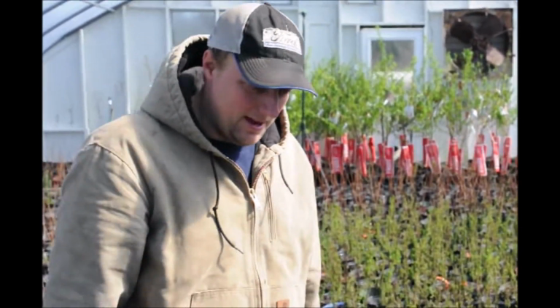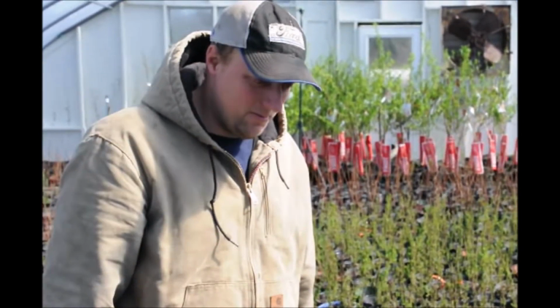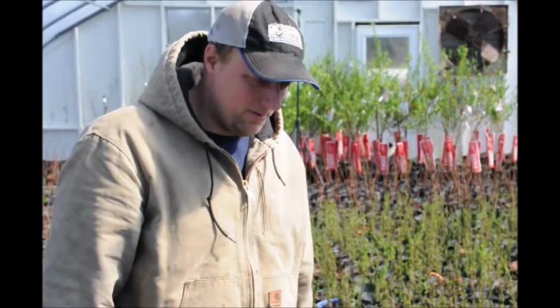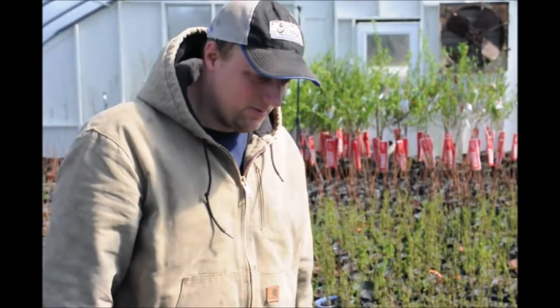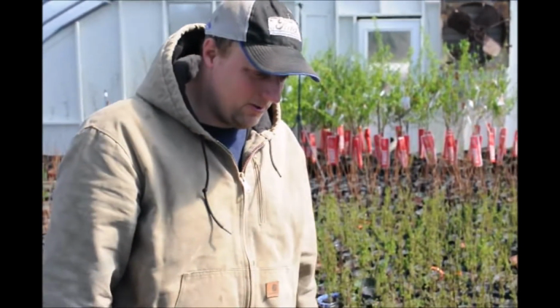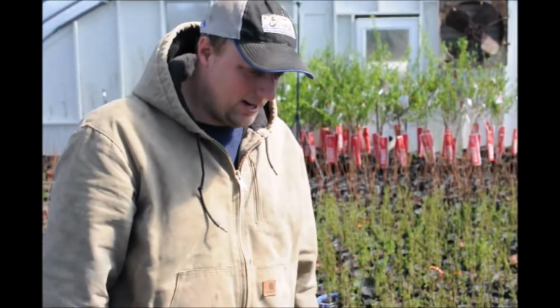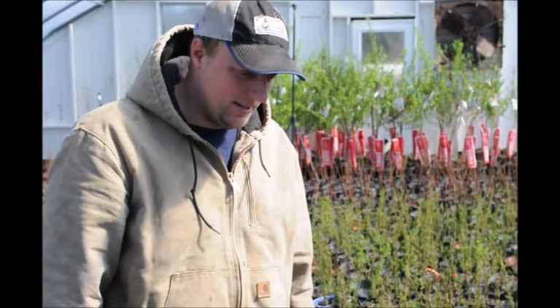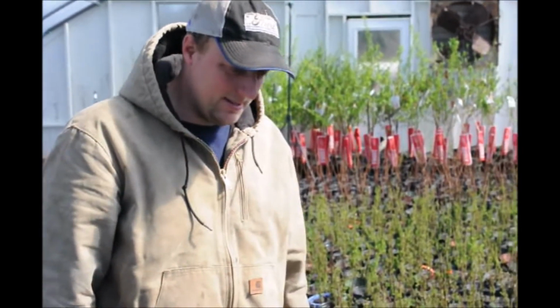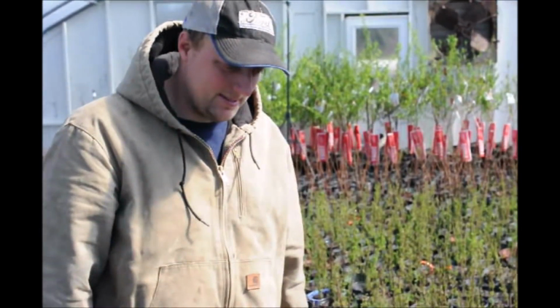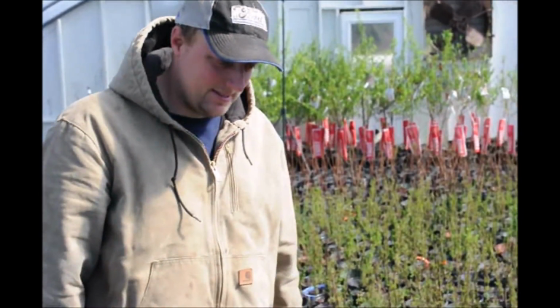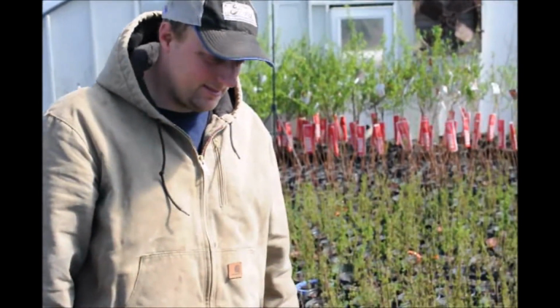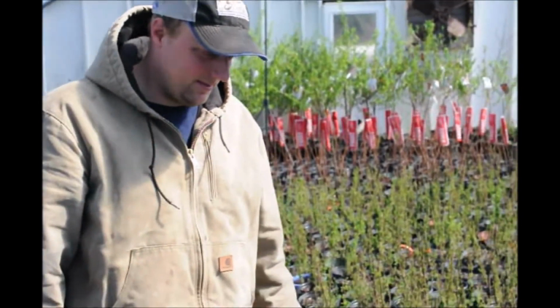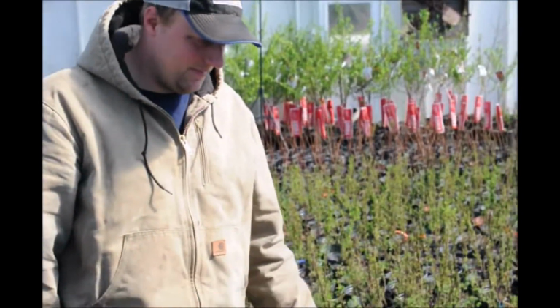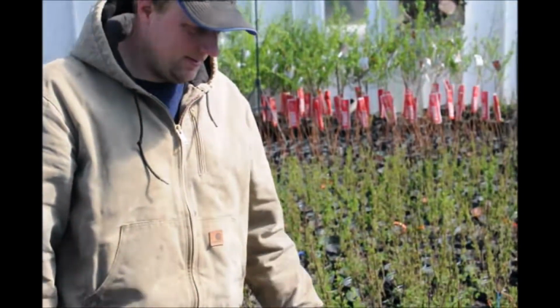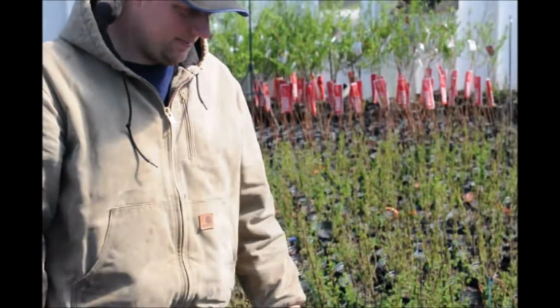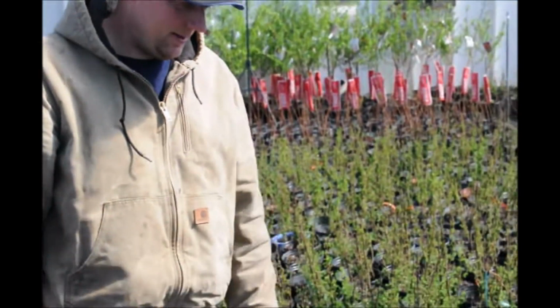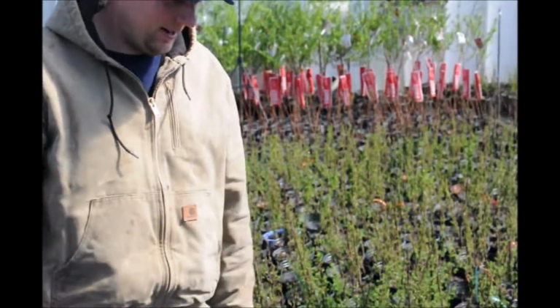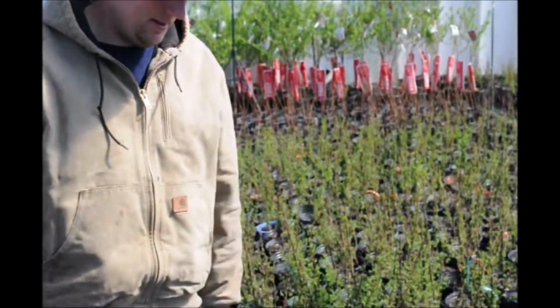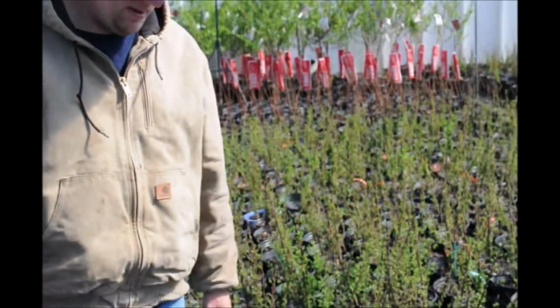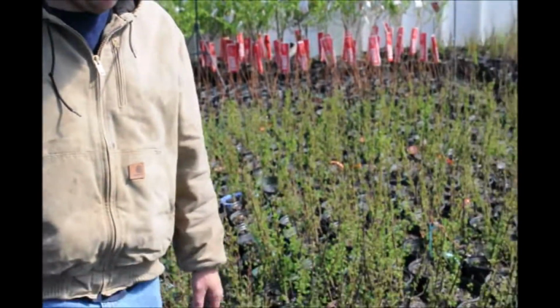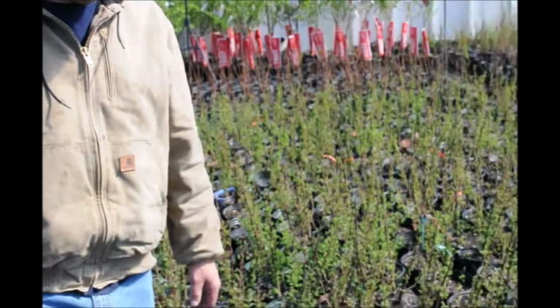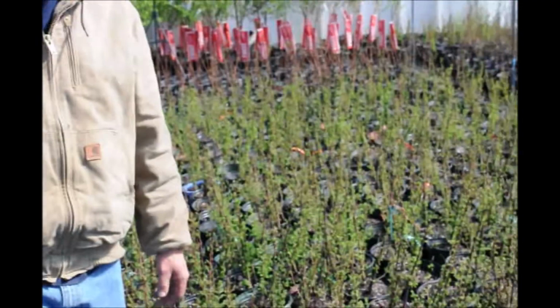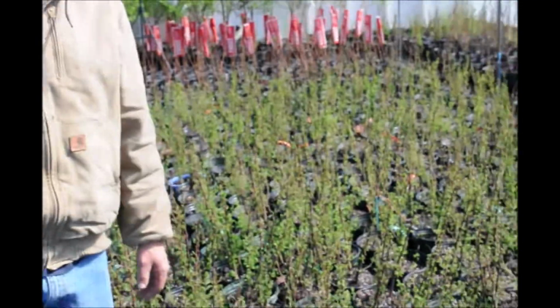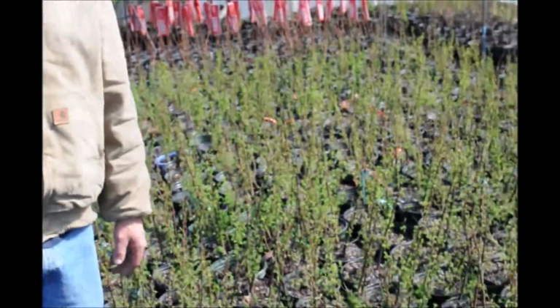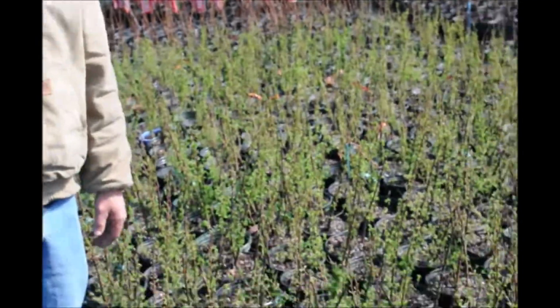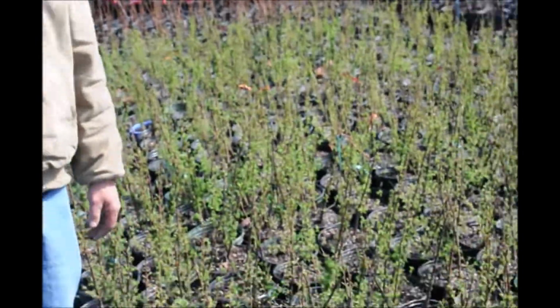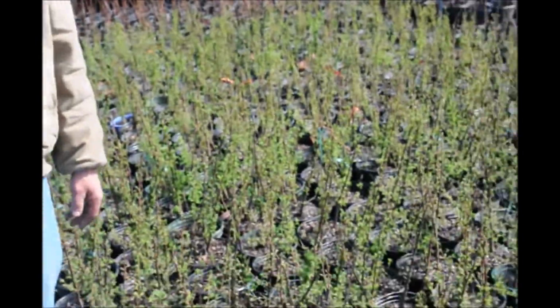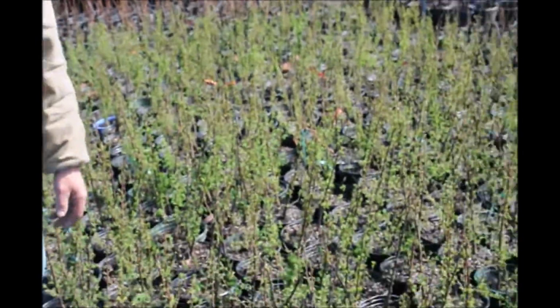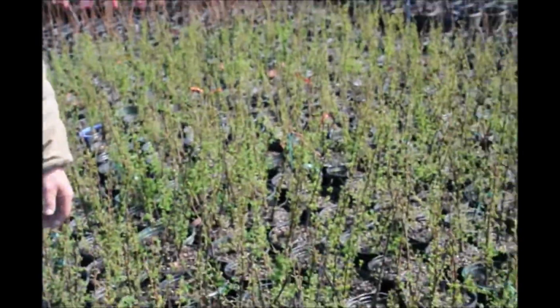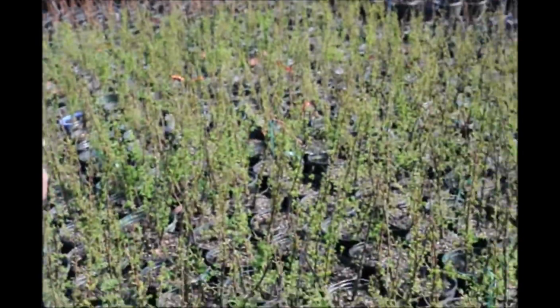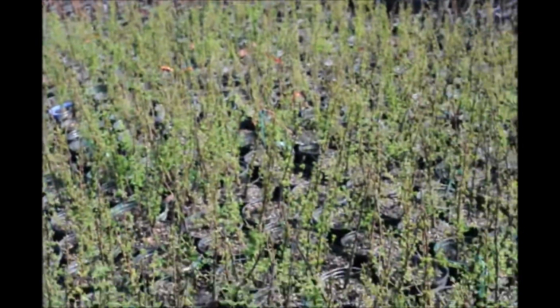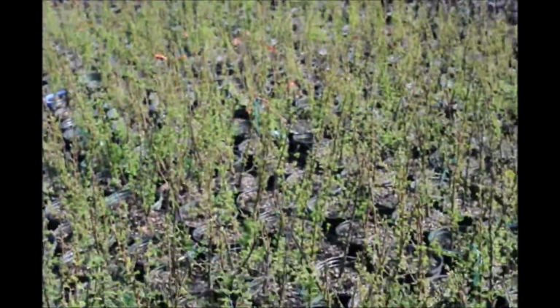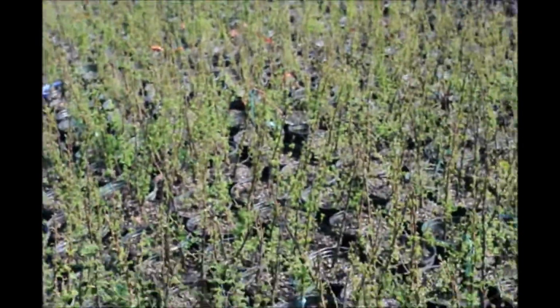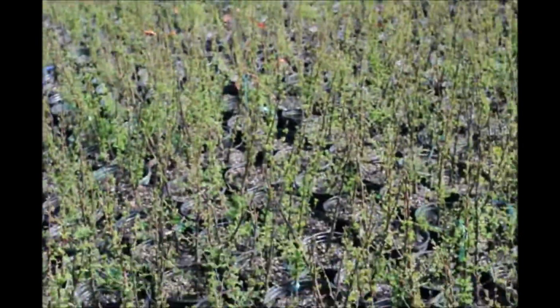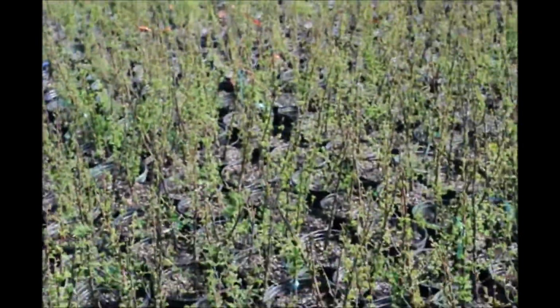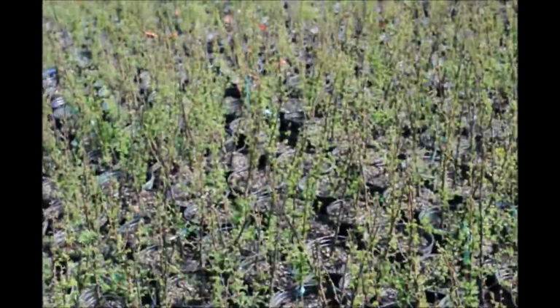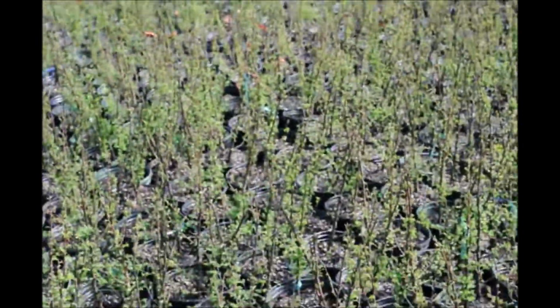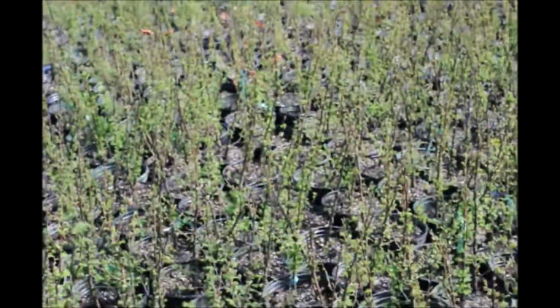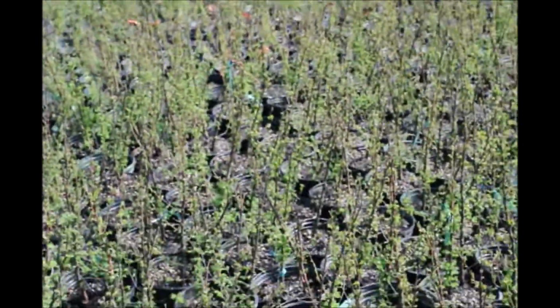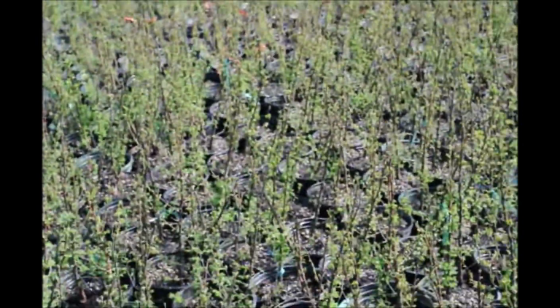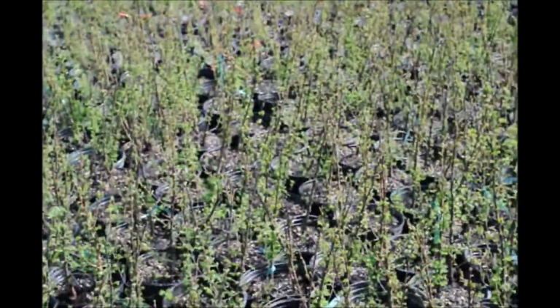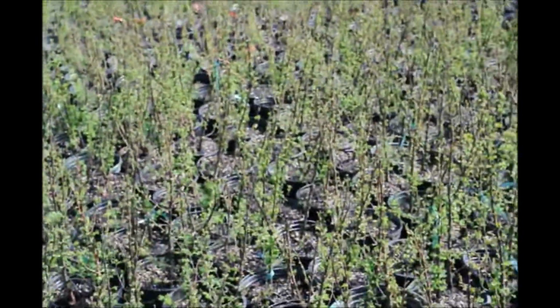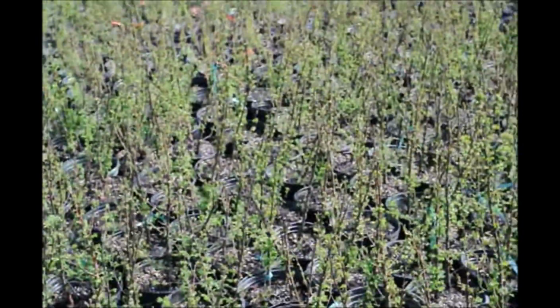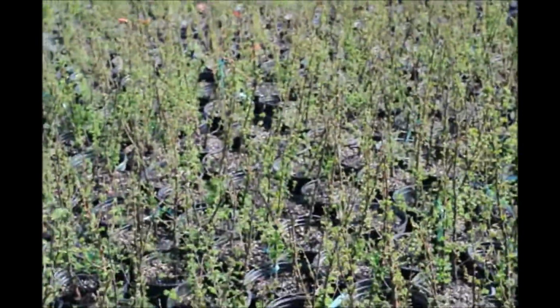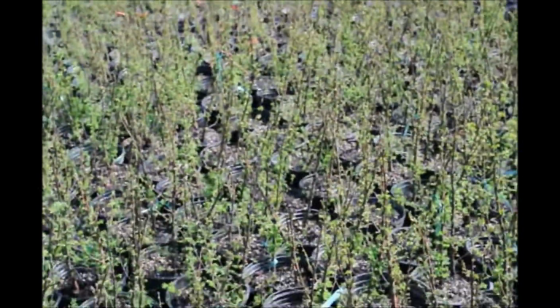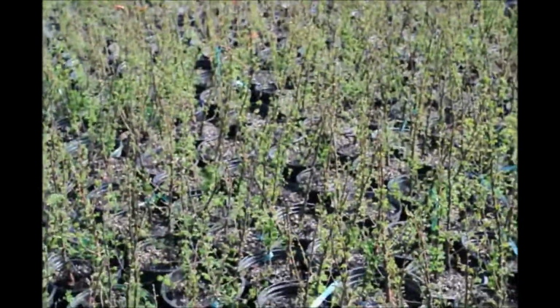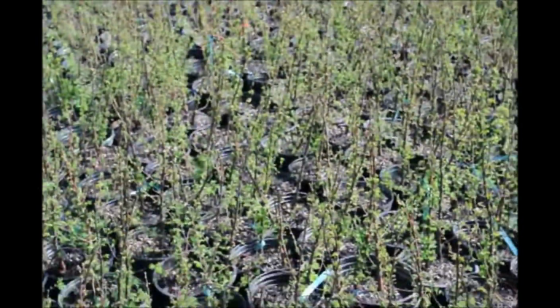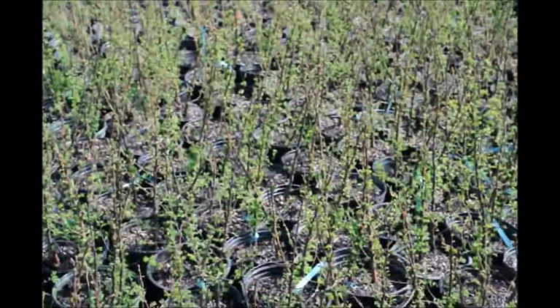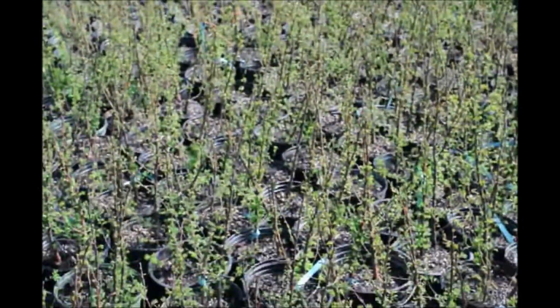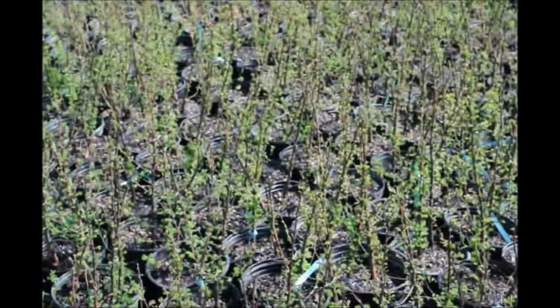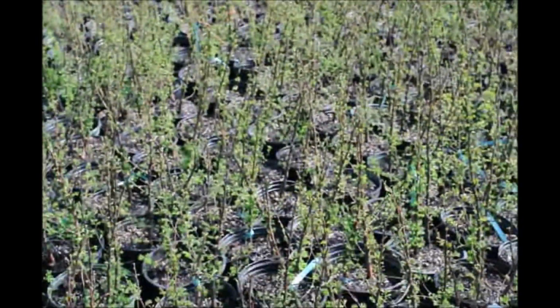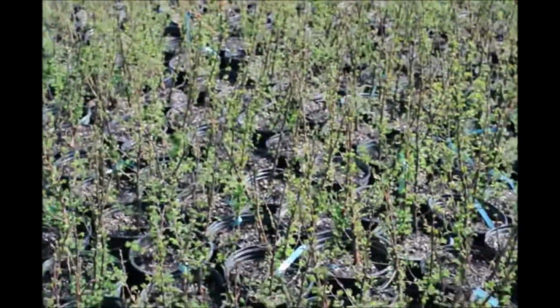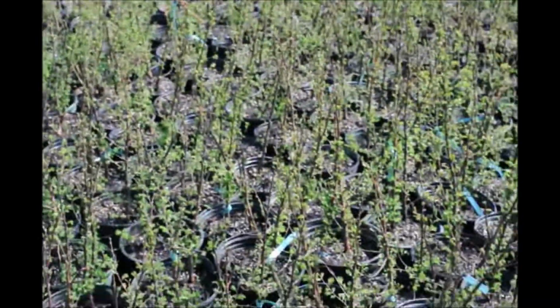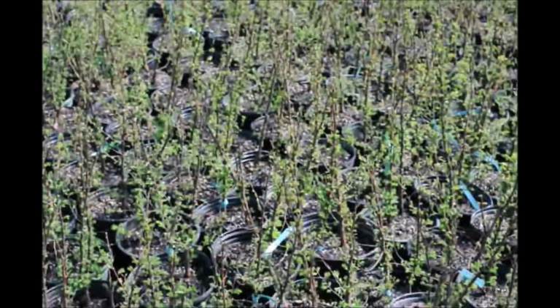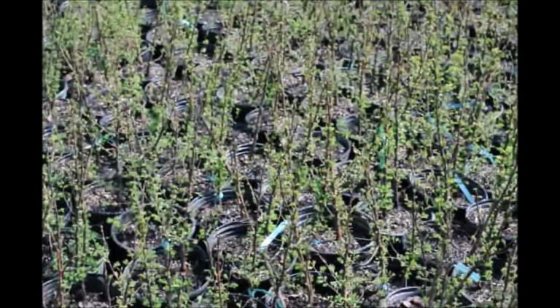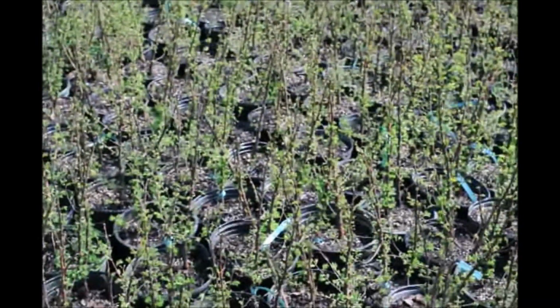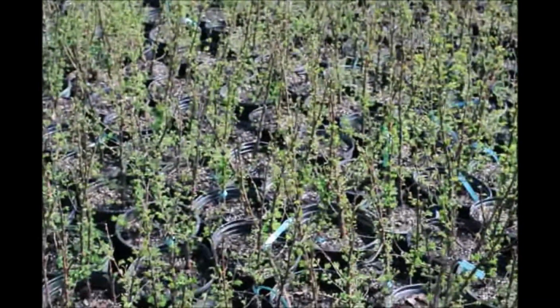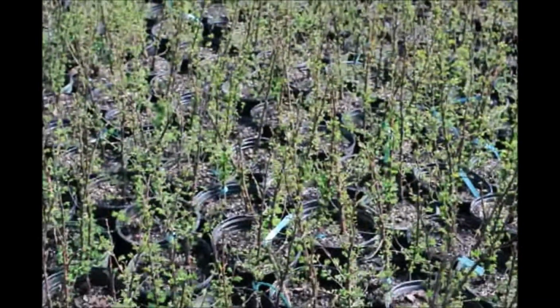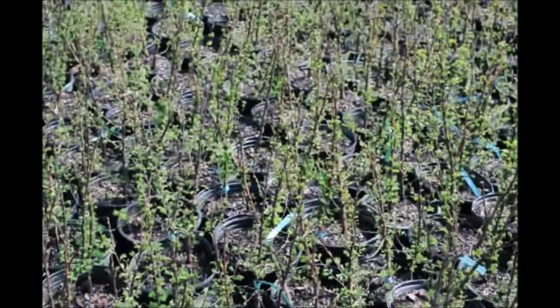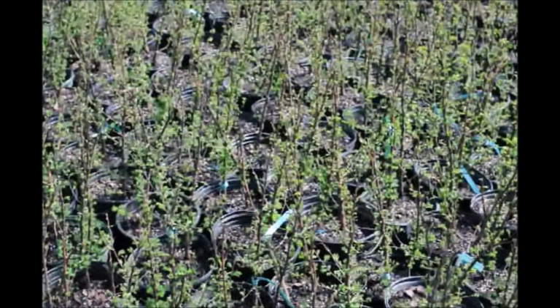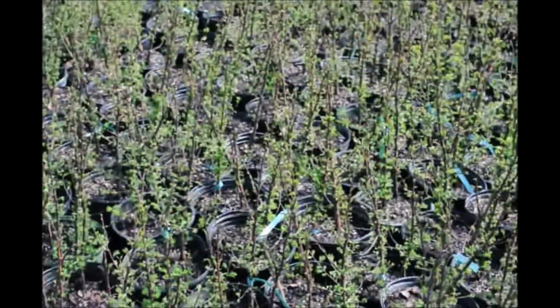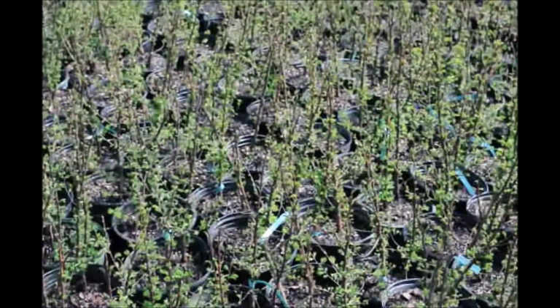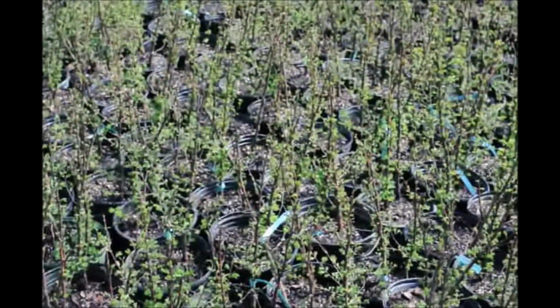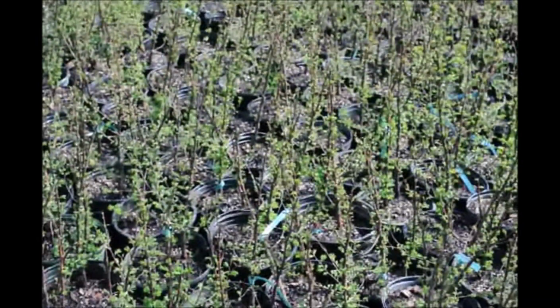They will grow out. This has only been potted maybe a week now and they've definitely budded out to be very good looking.